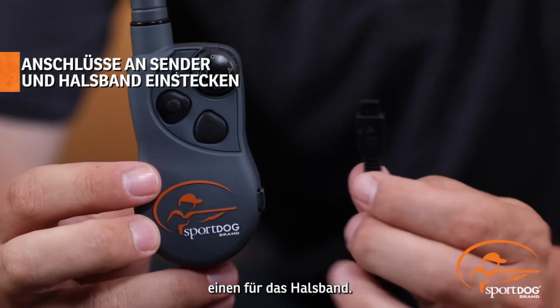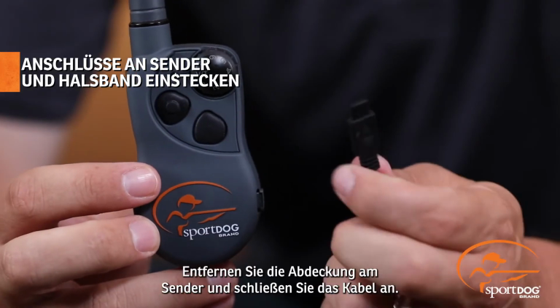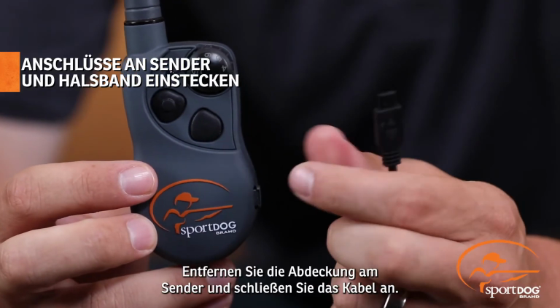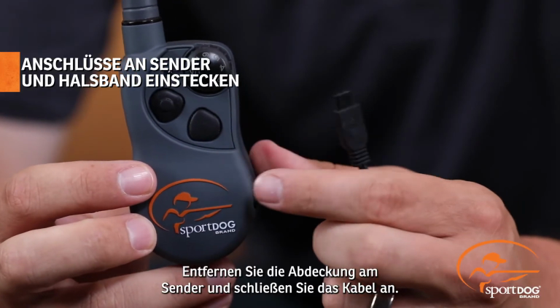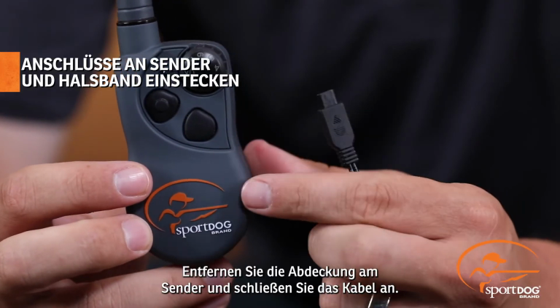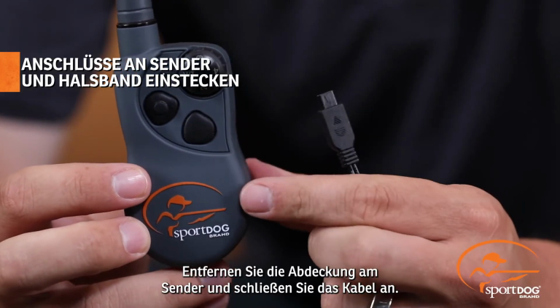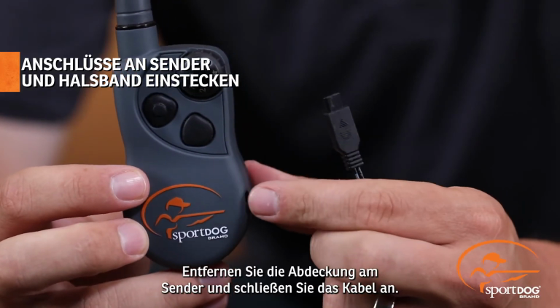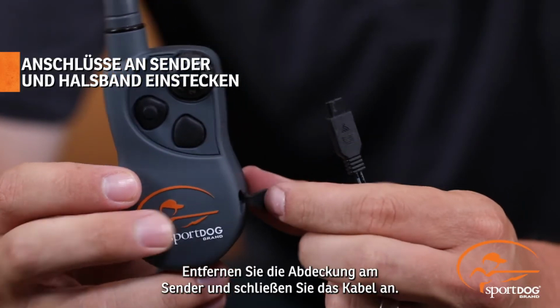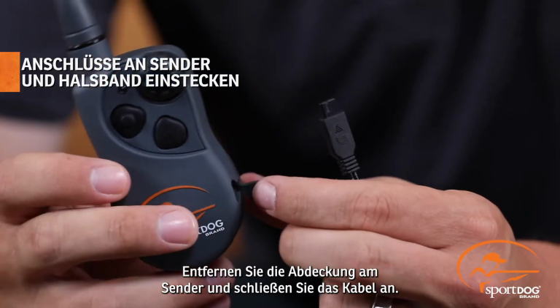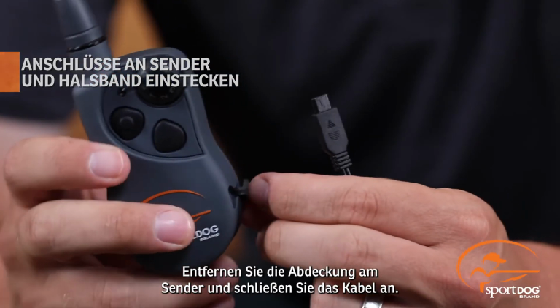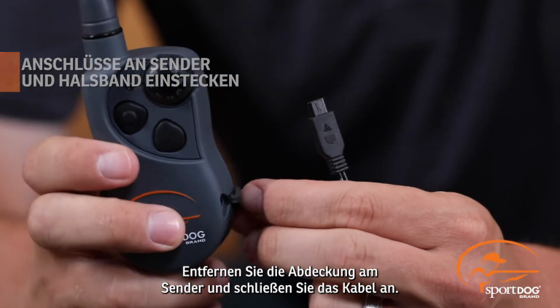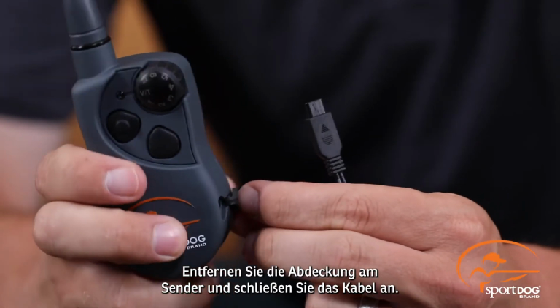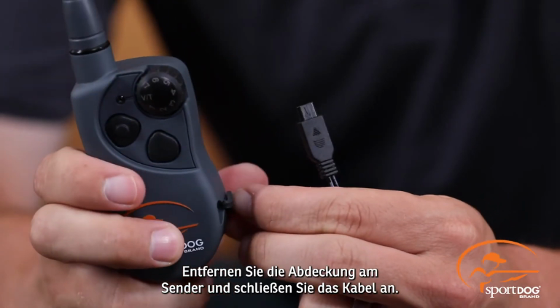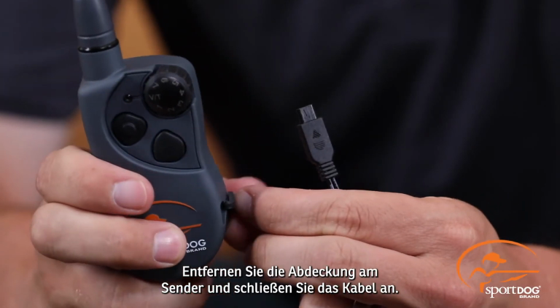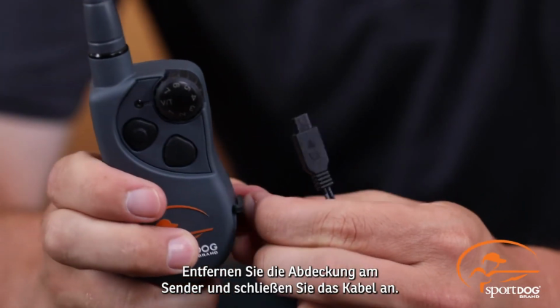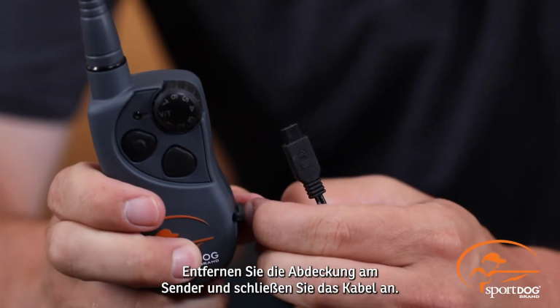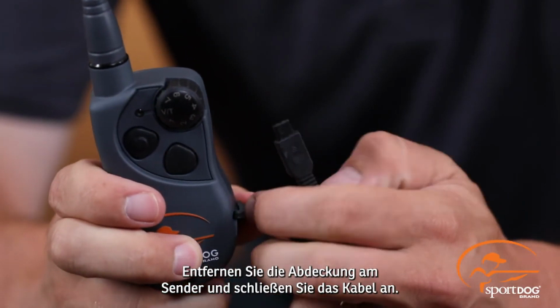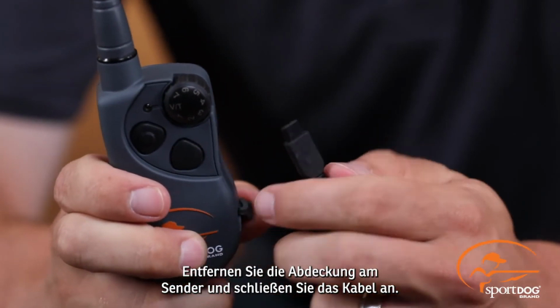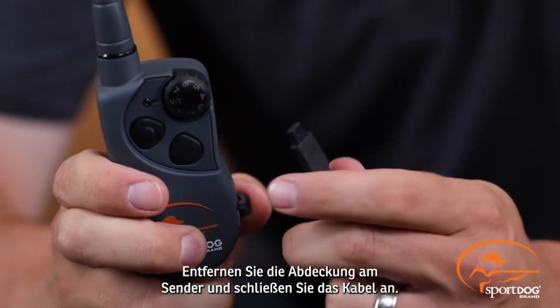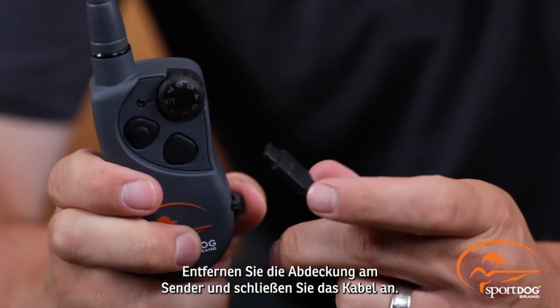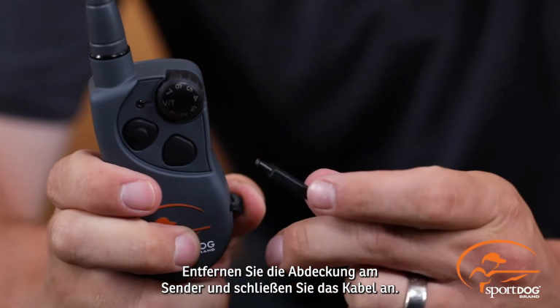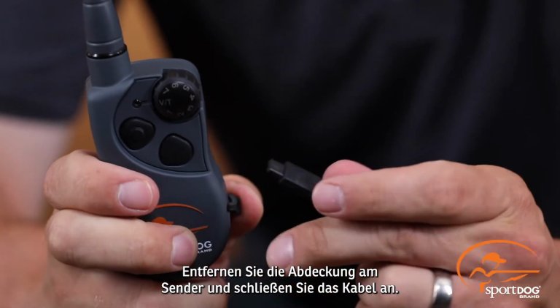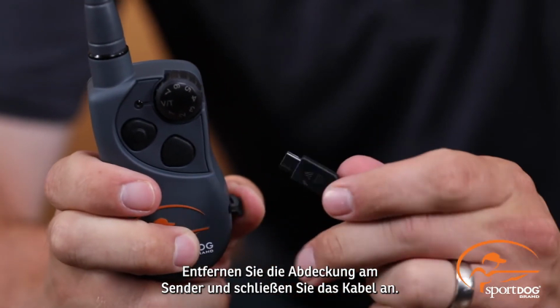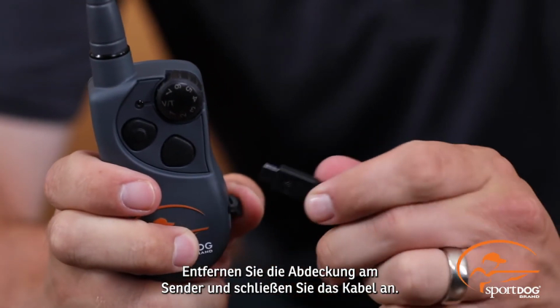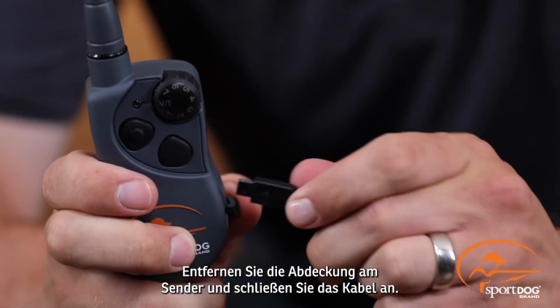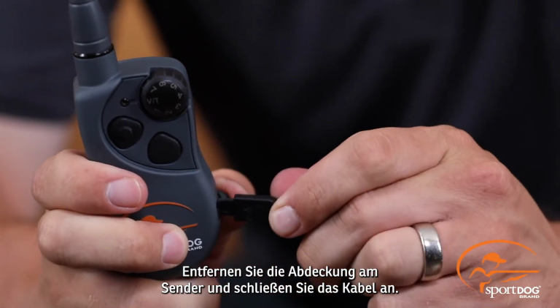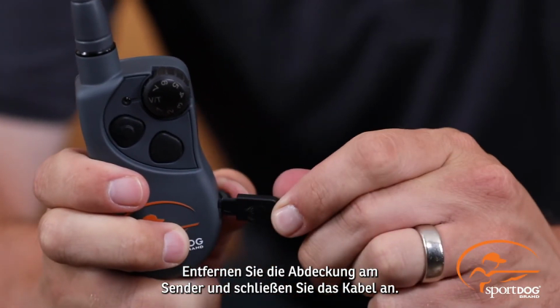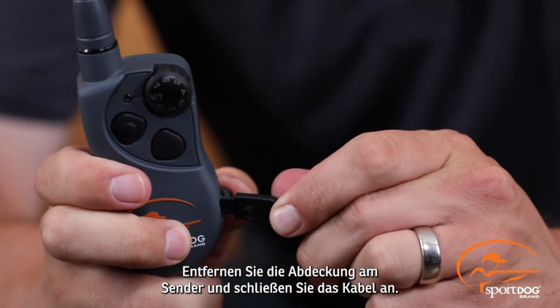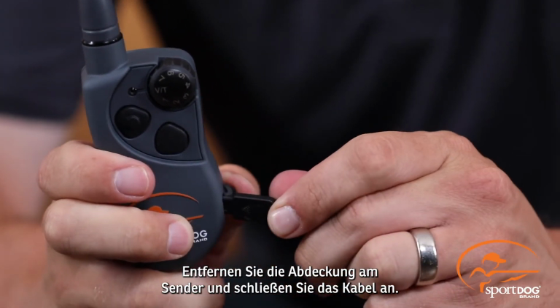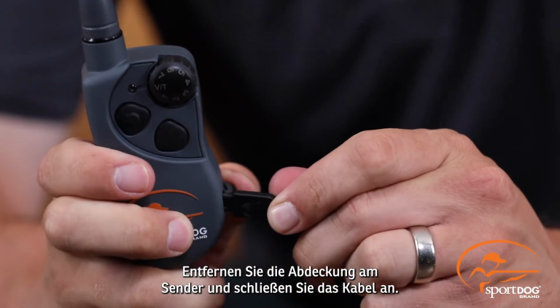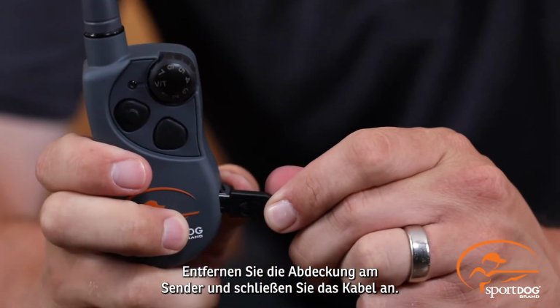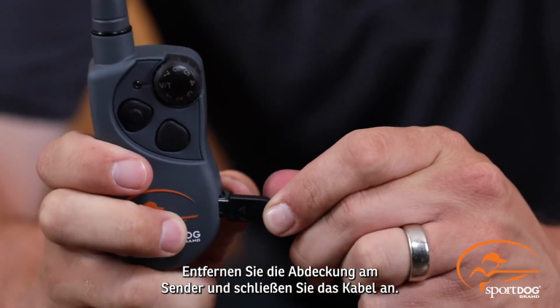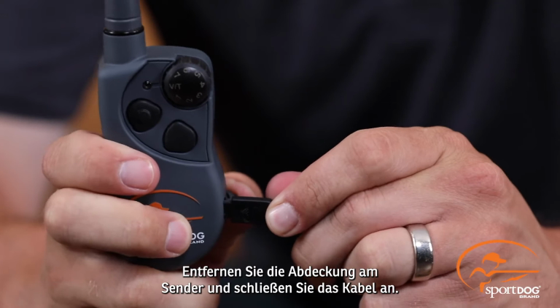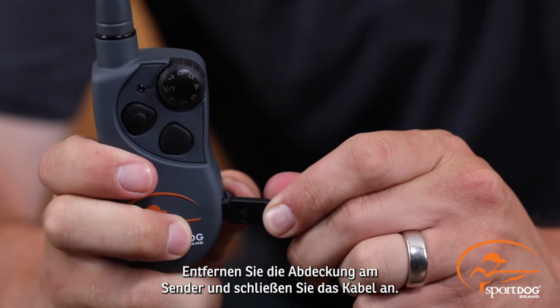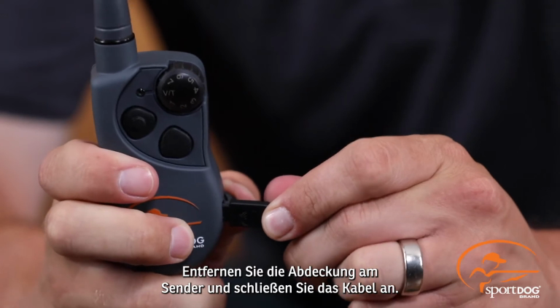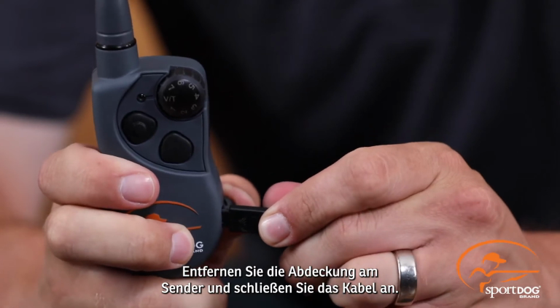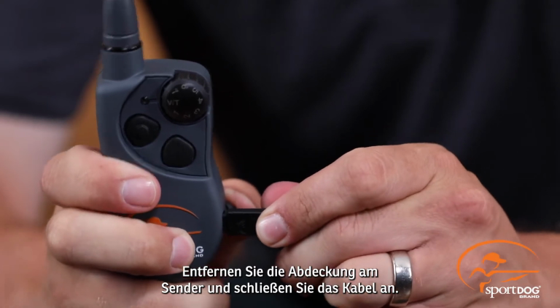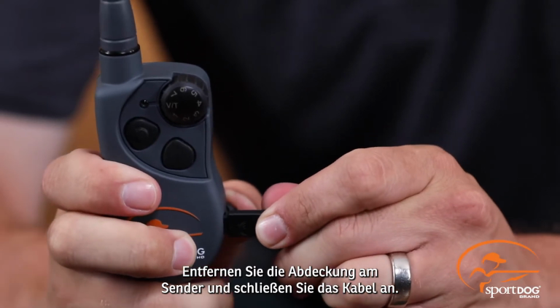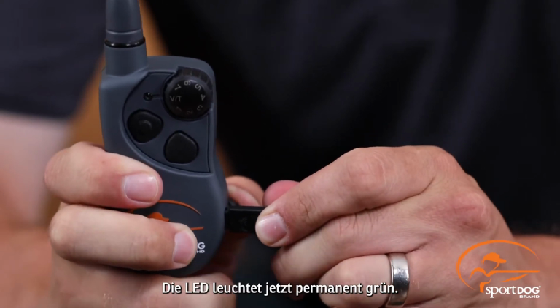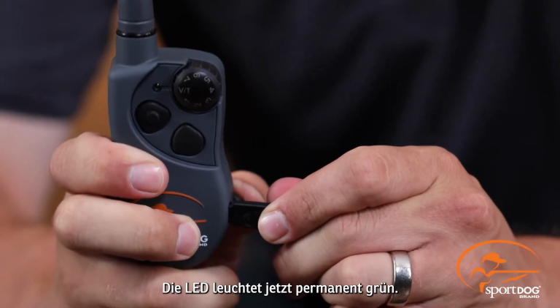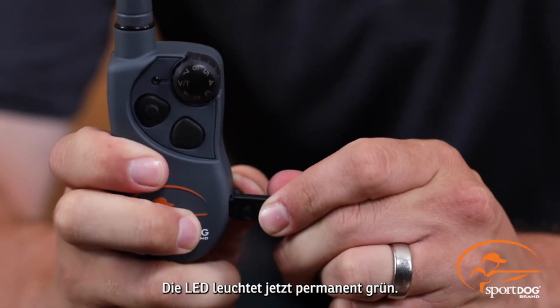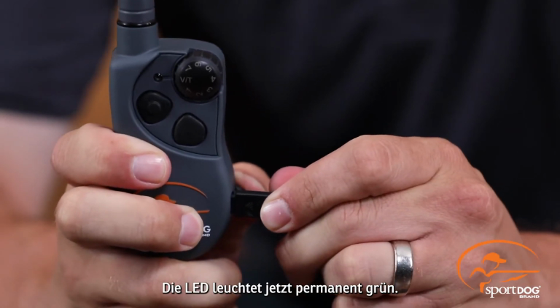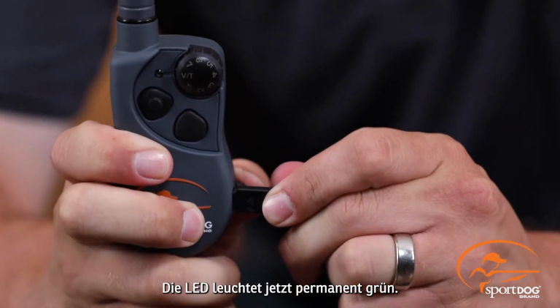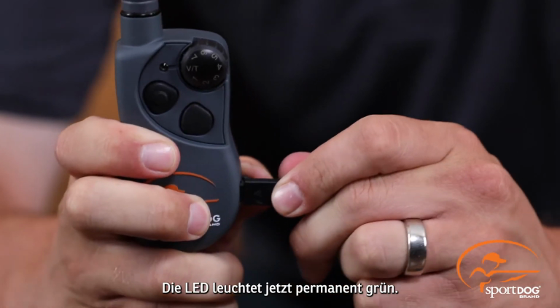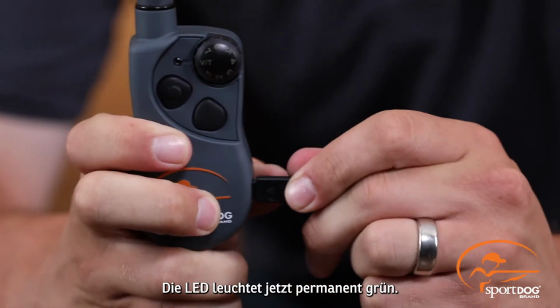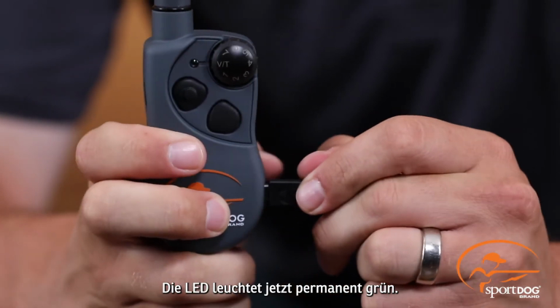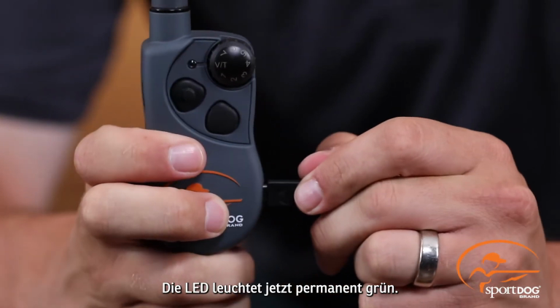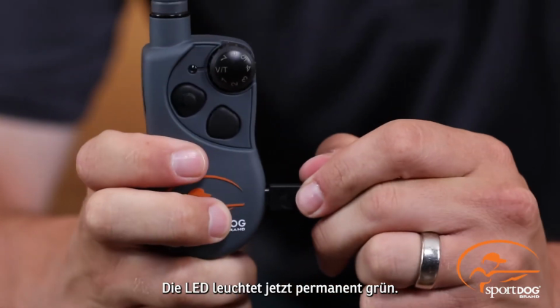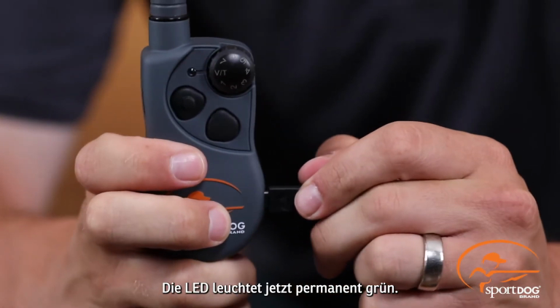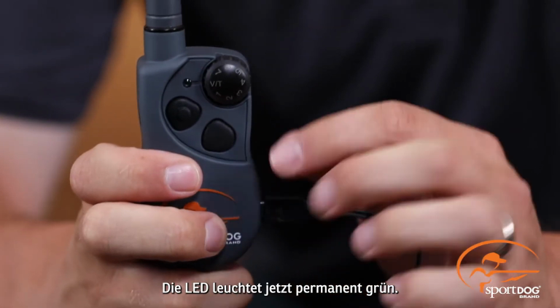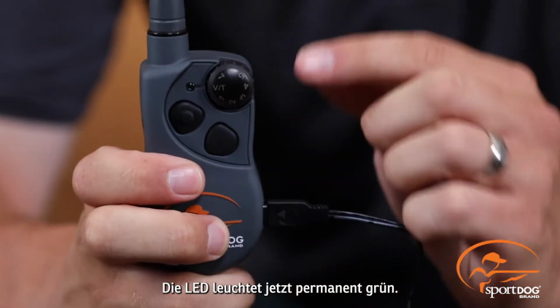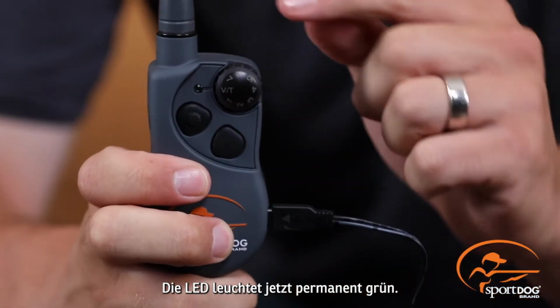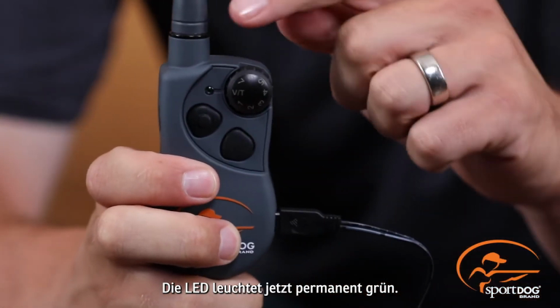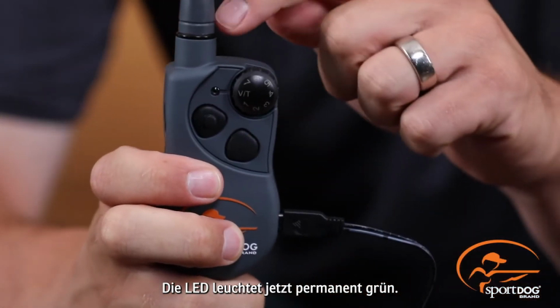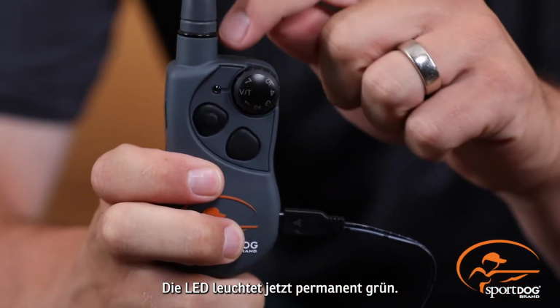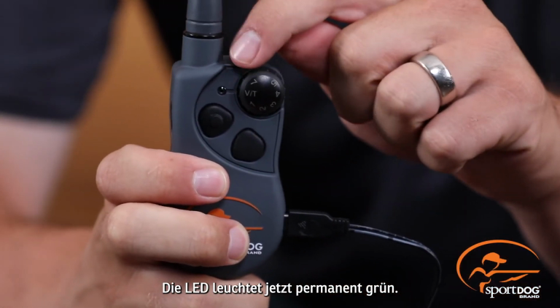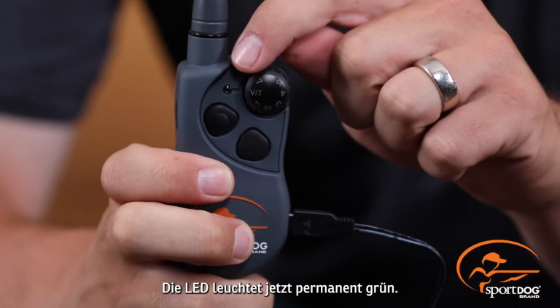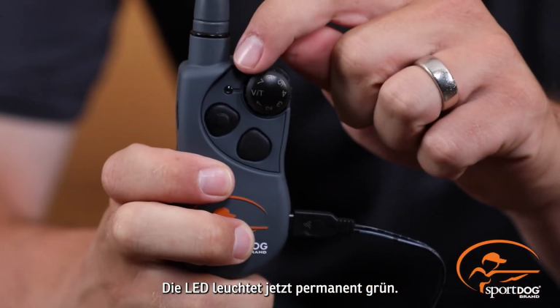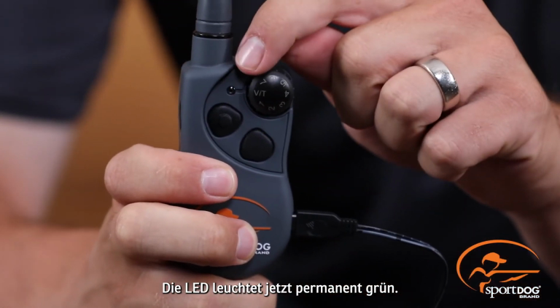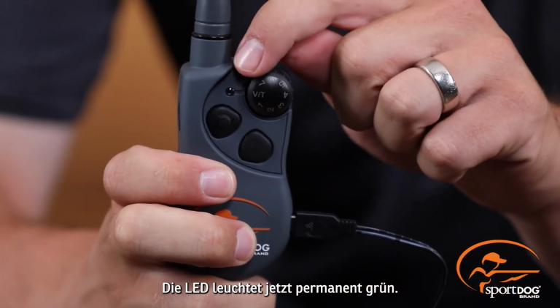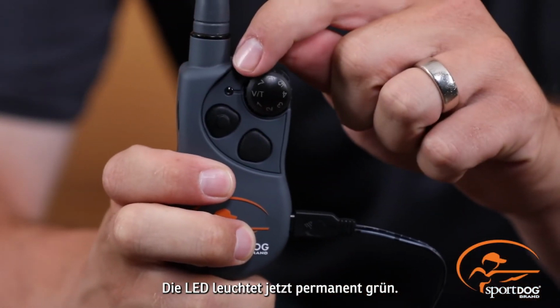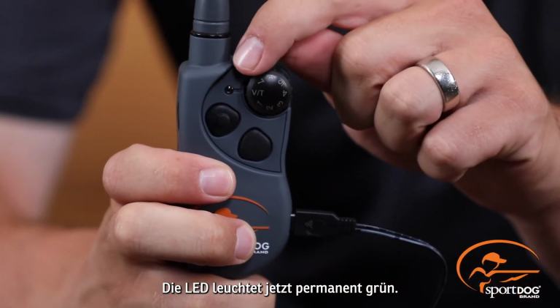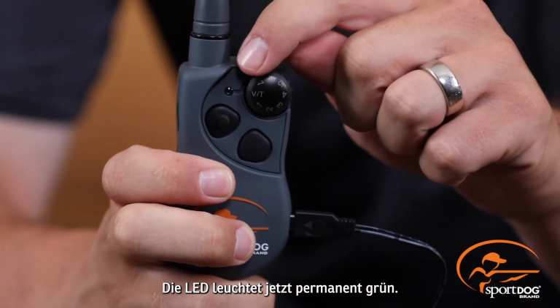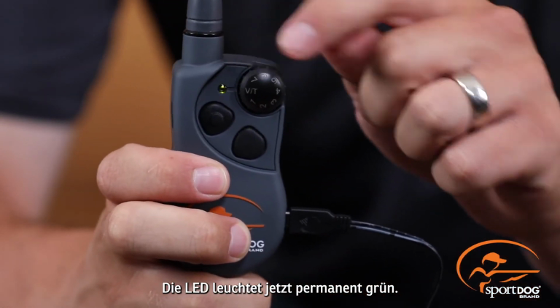Remove the mud plug and plug one end into the transmitter. You'll see a solid green light on the indicator light show up.